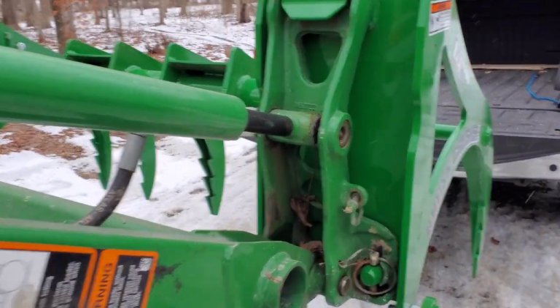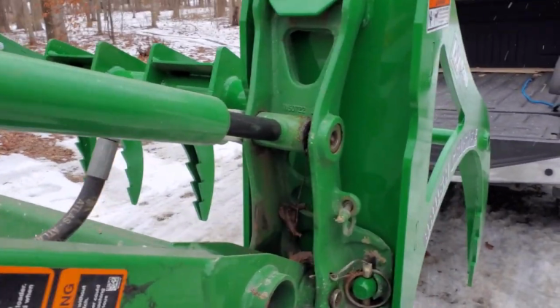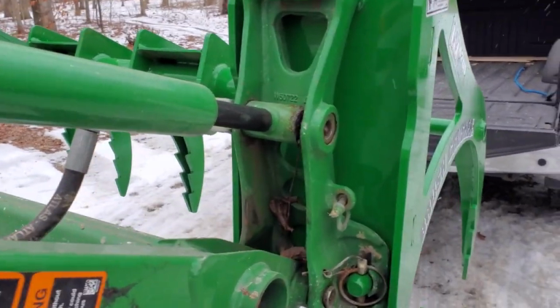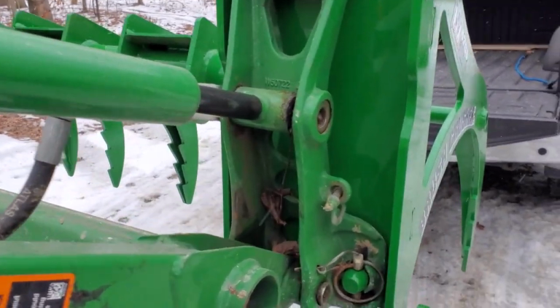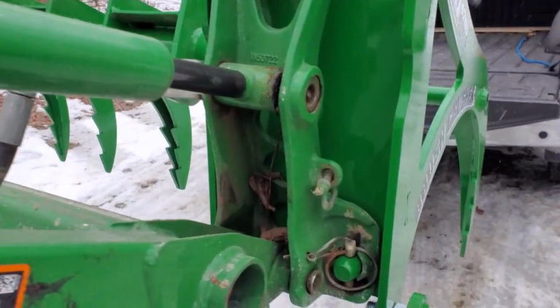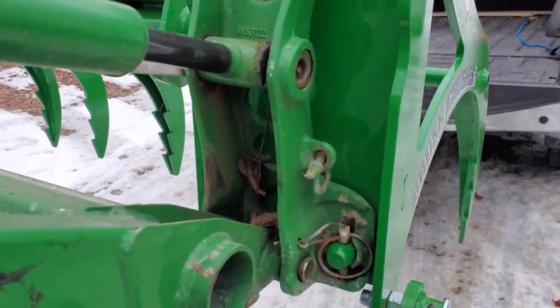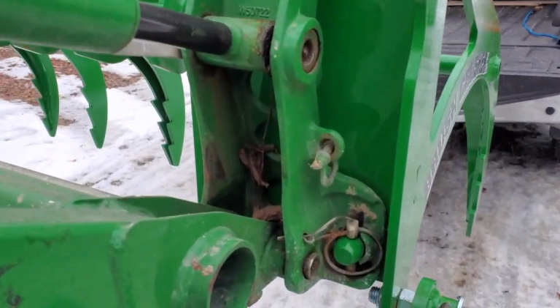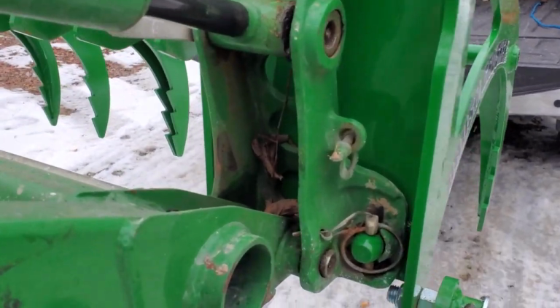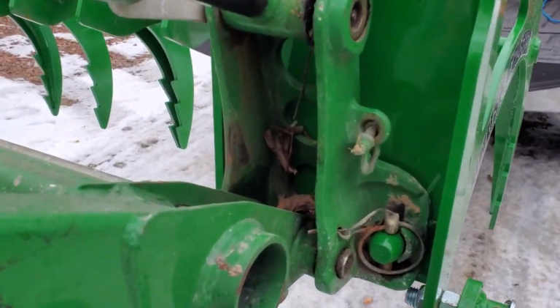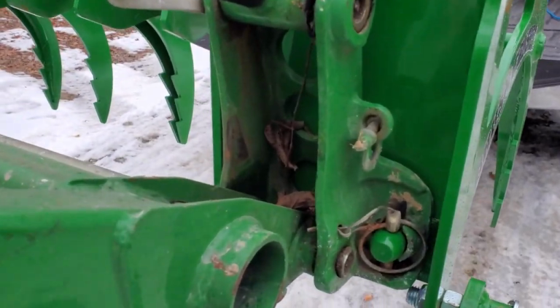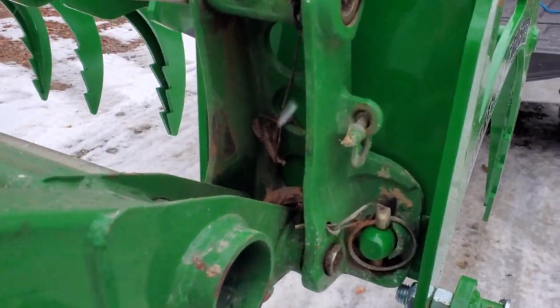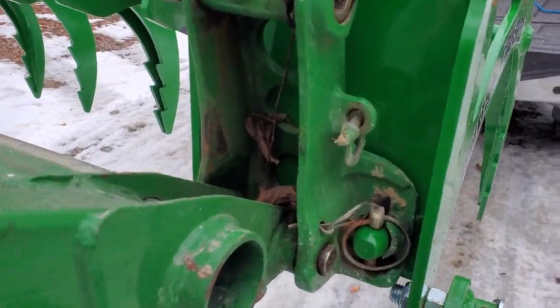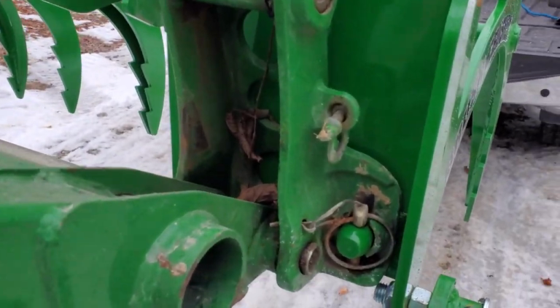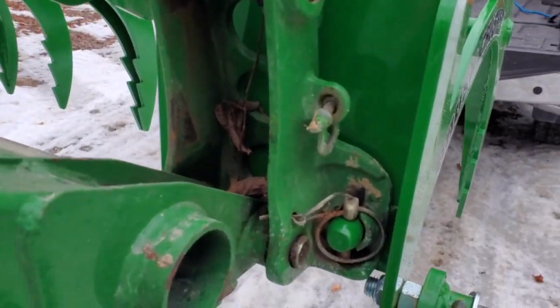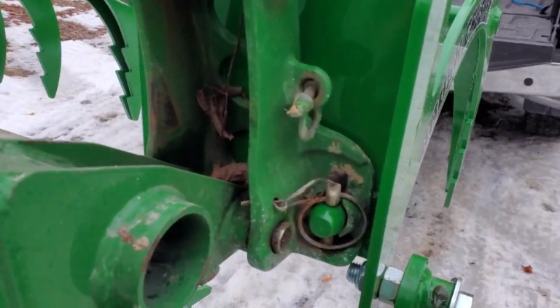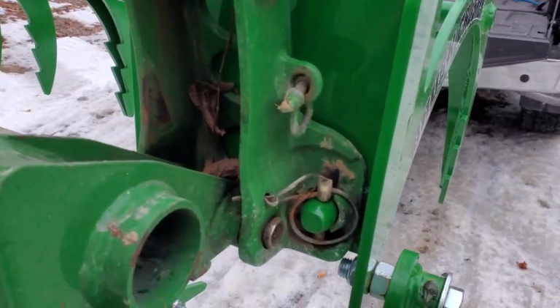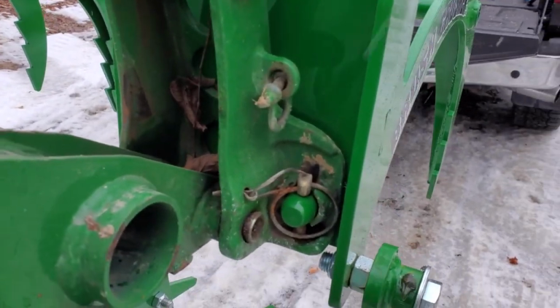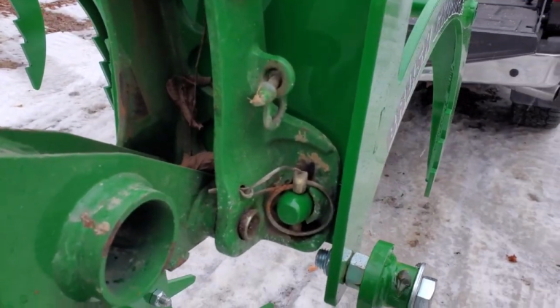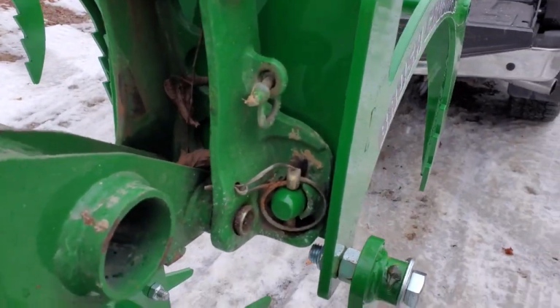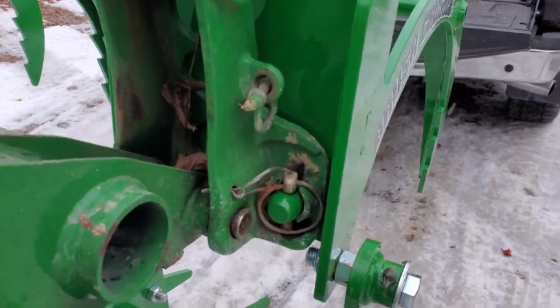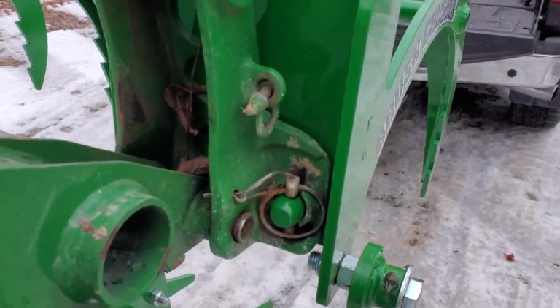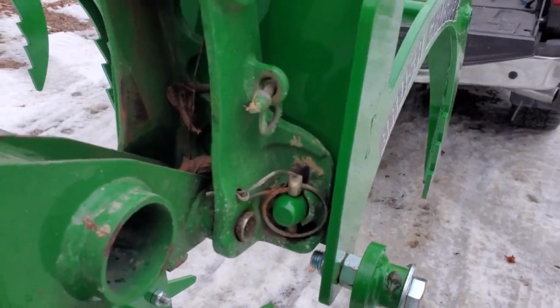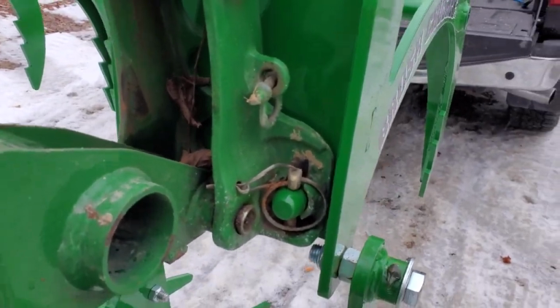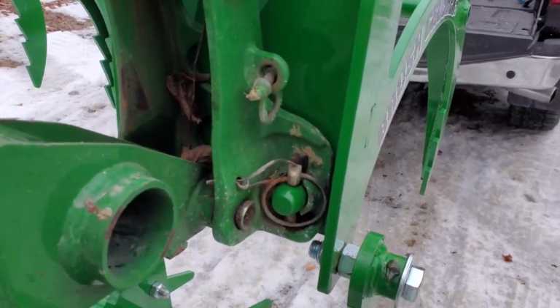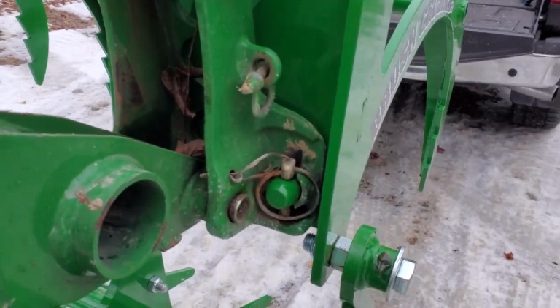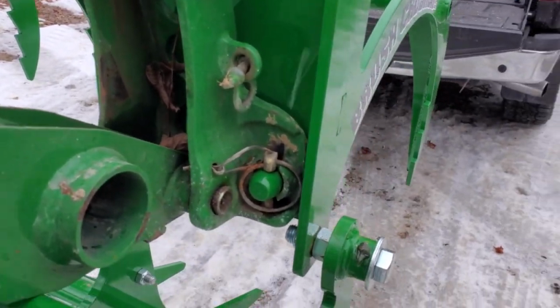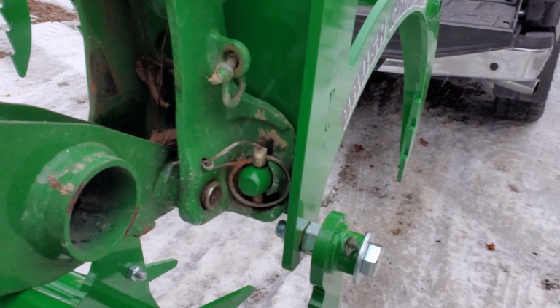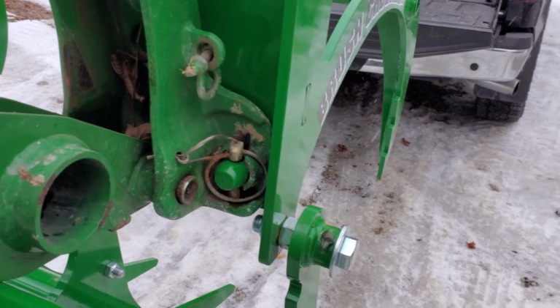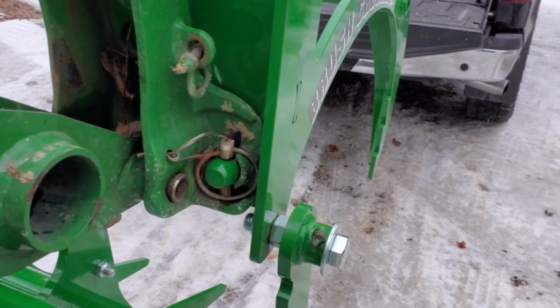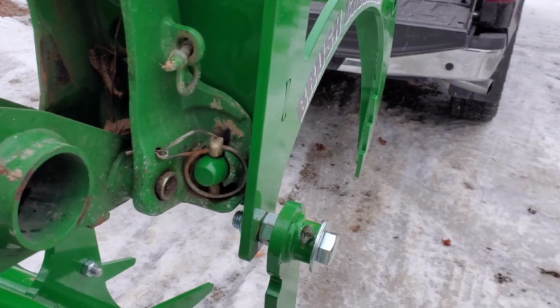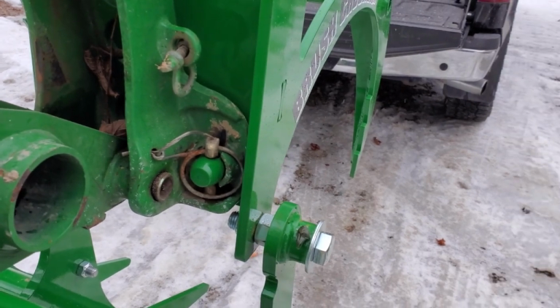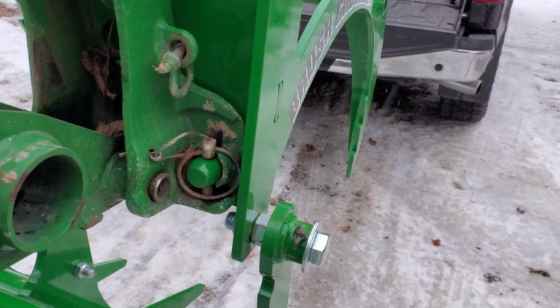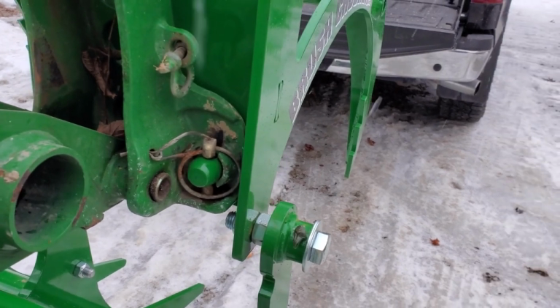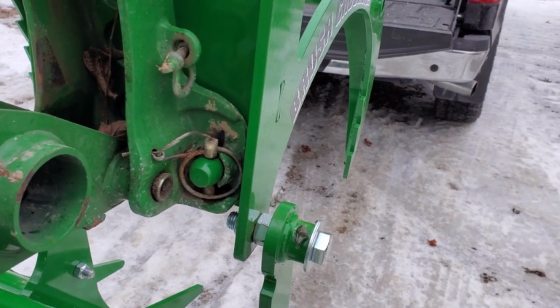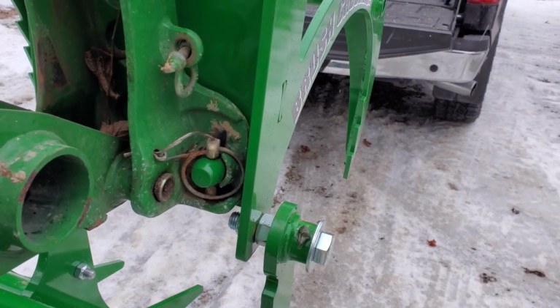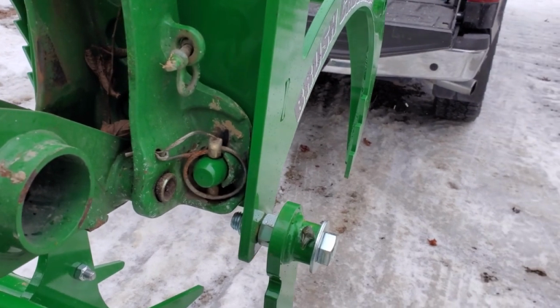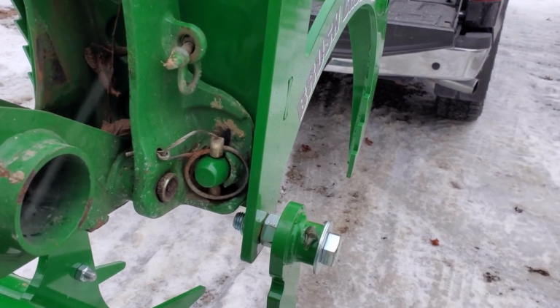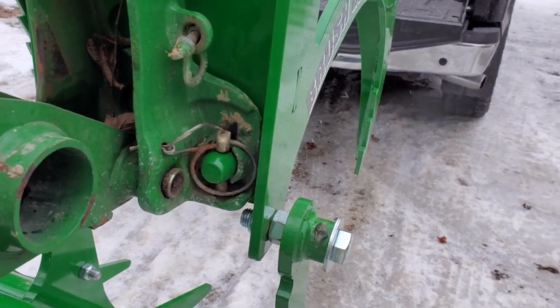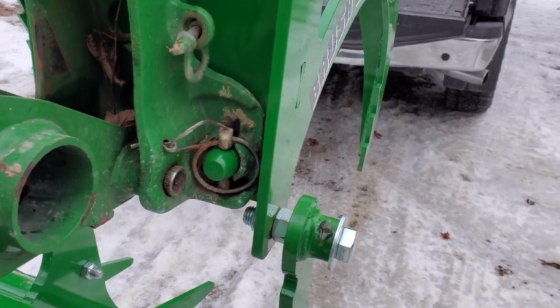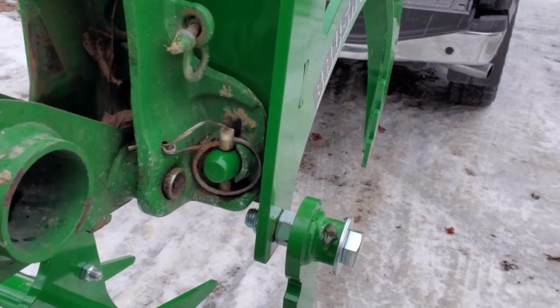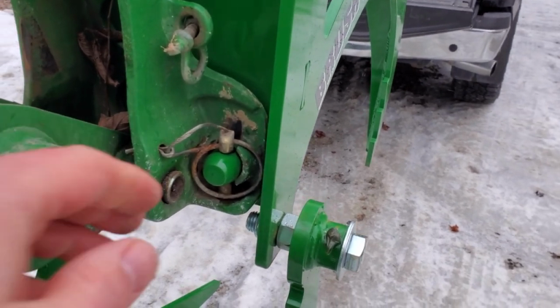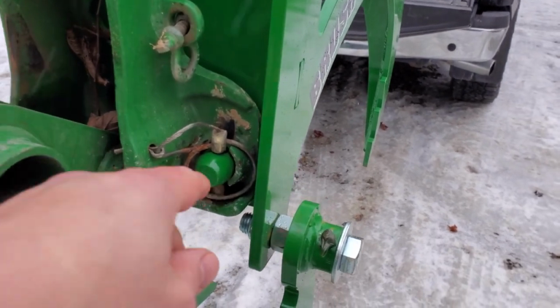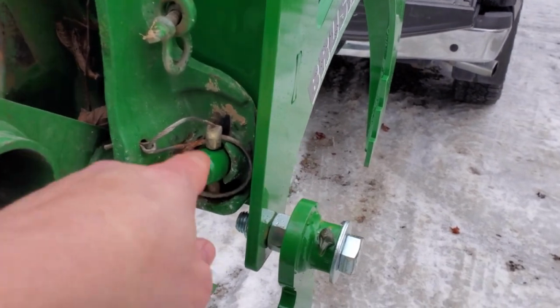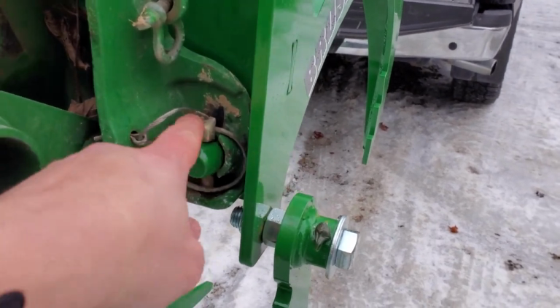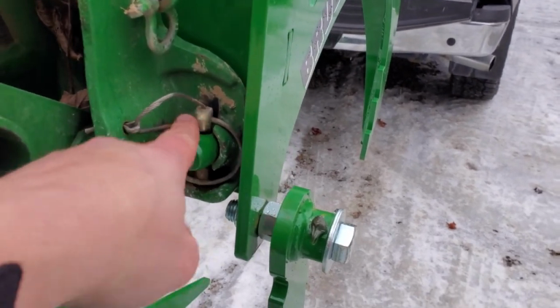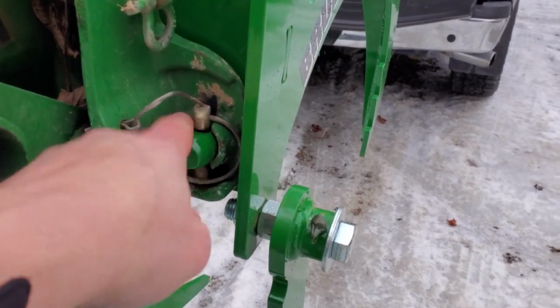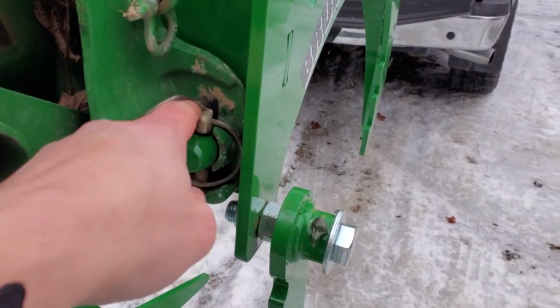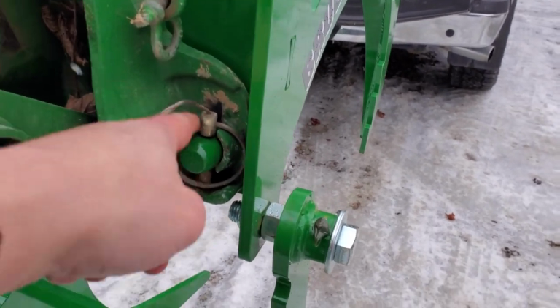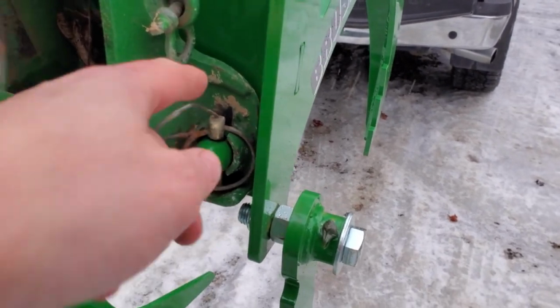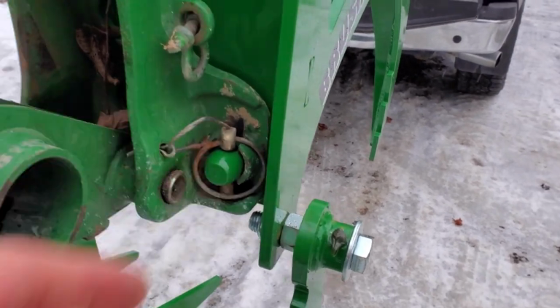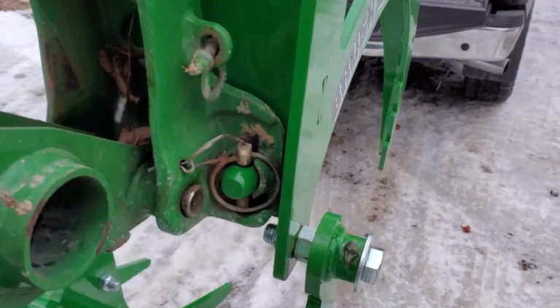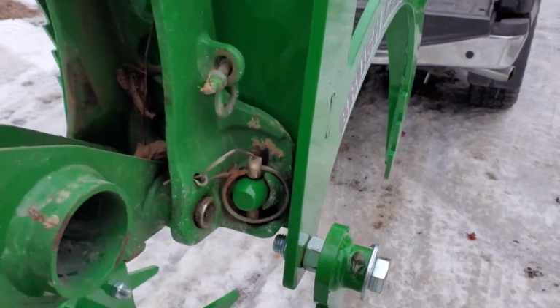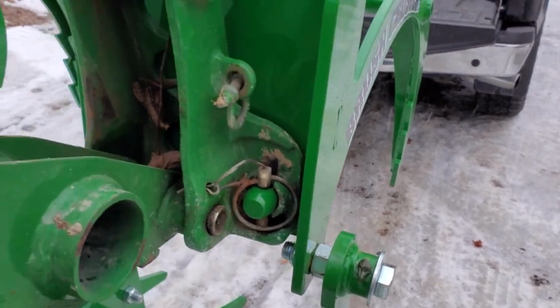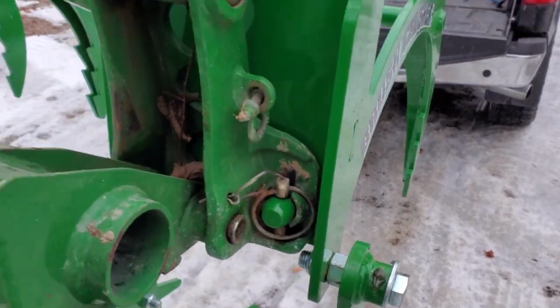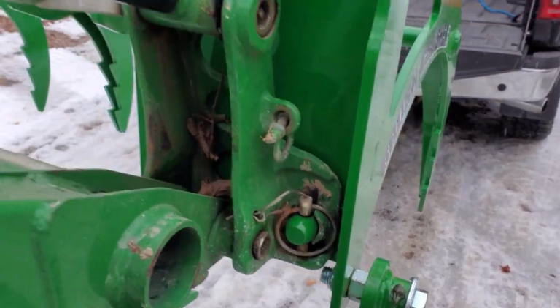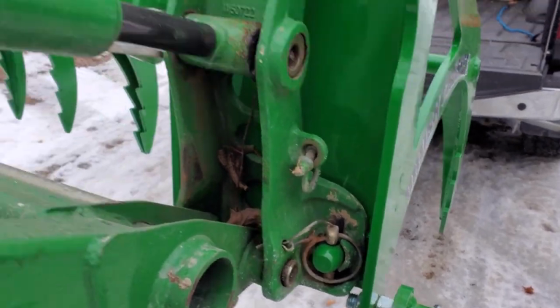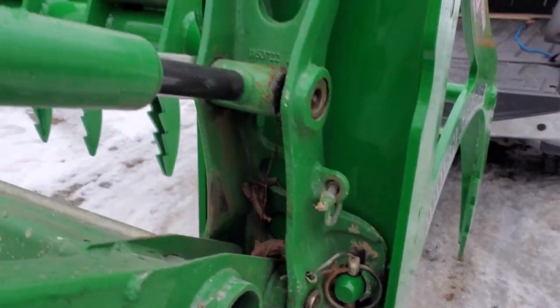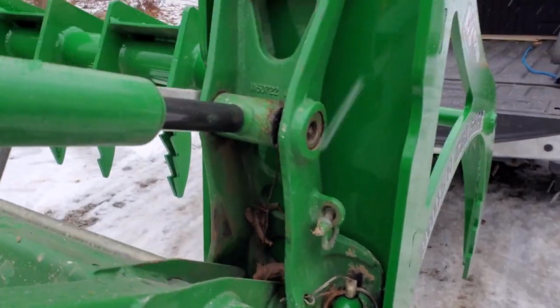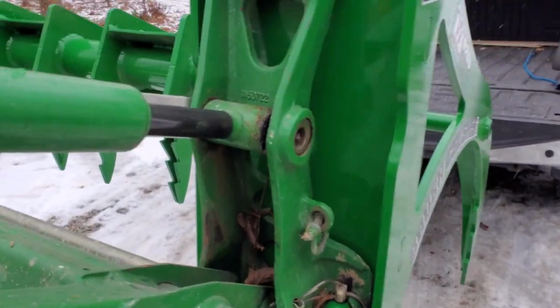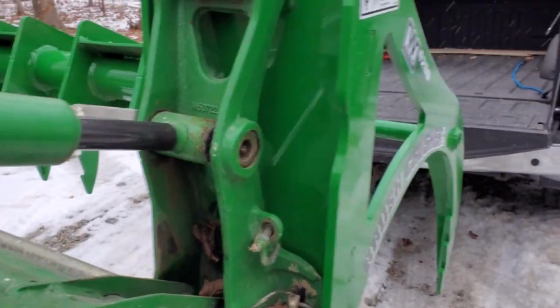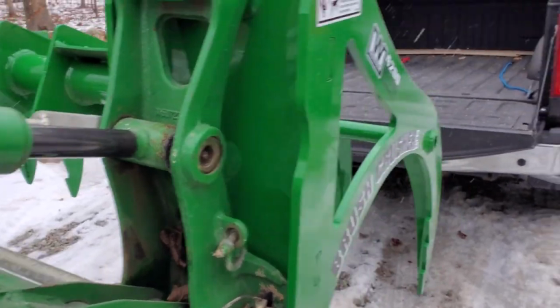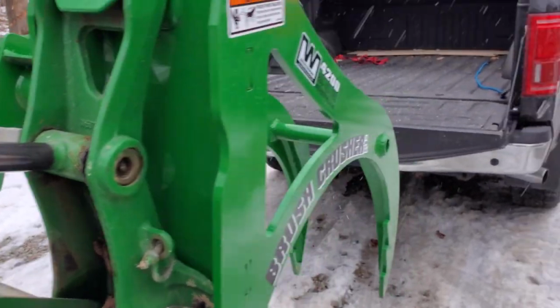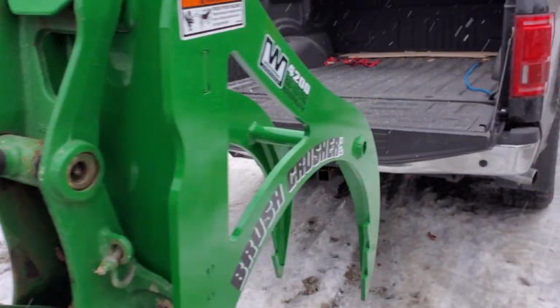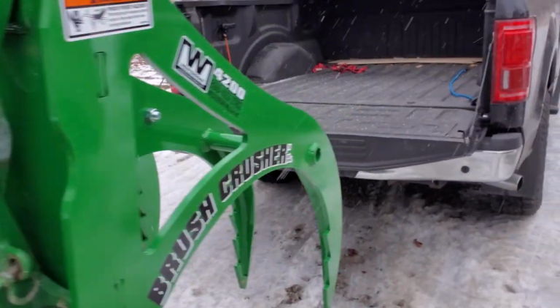As you can see, it lined up perfectly in the mounting locations. The other one's just the same.